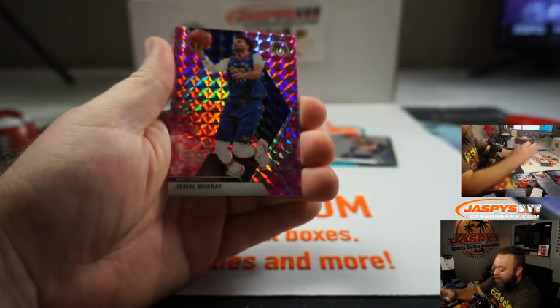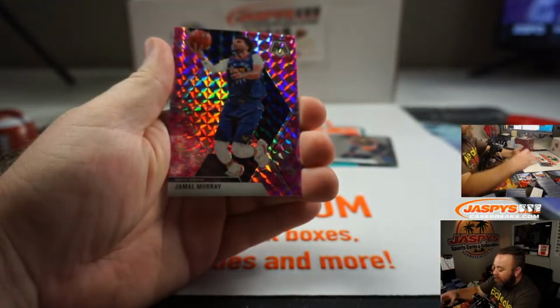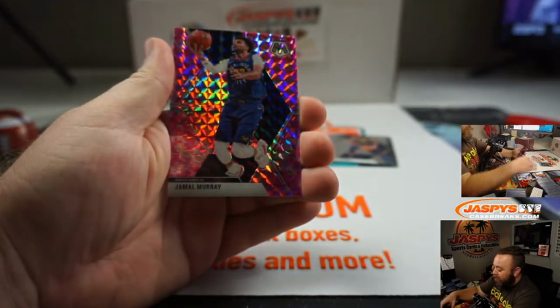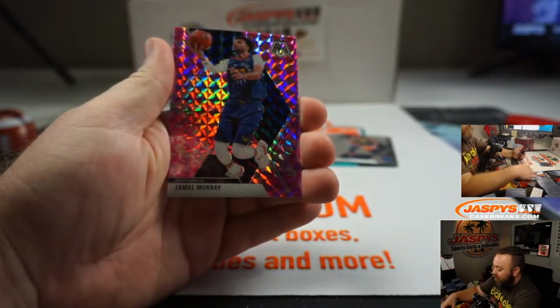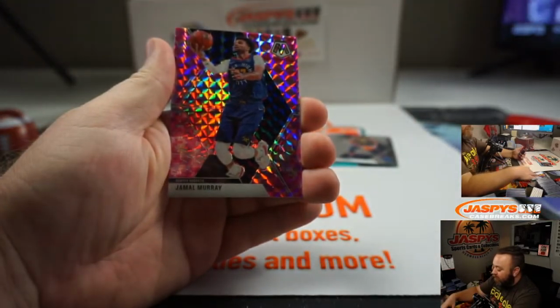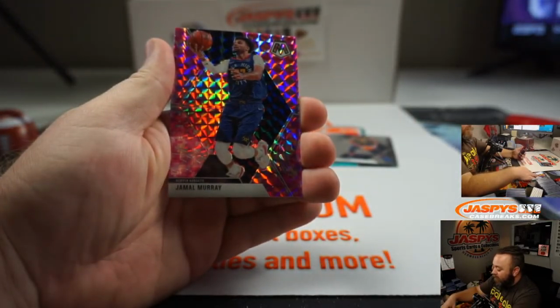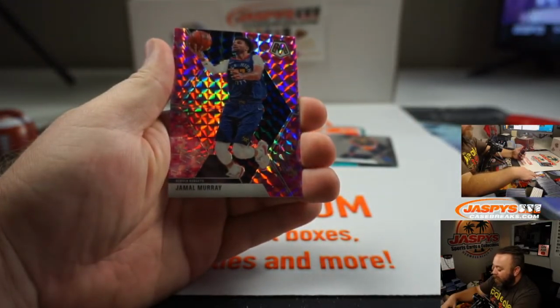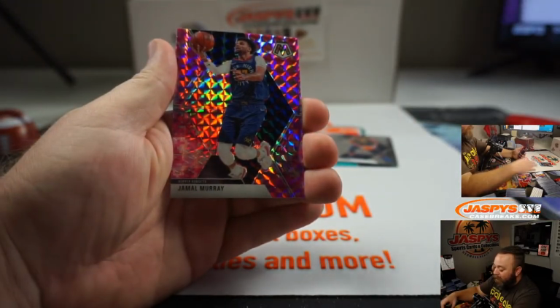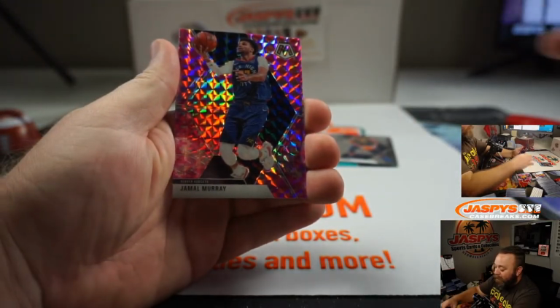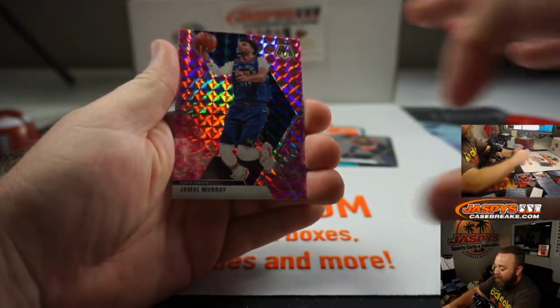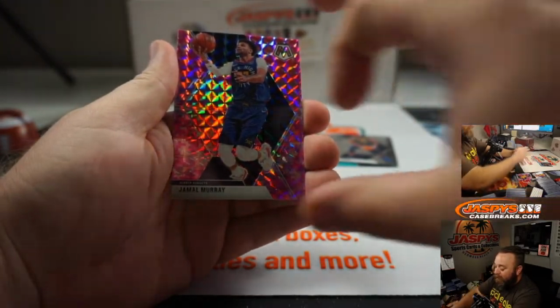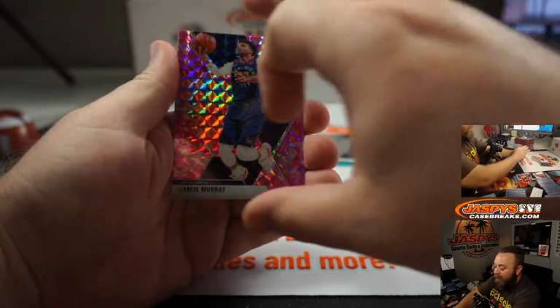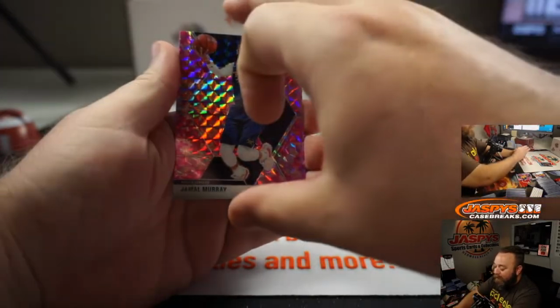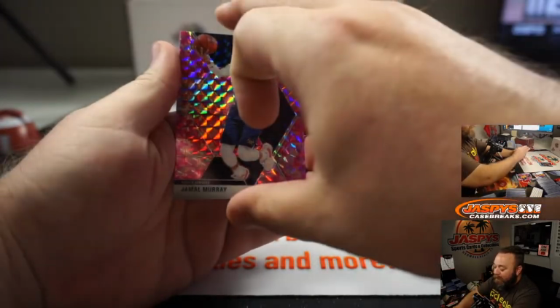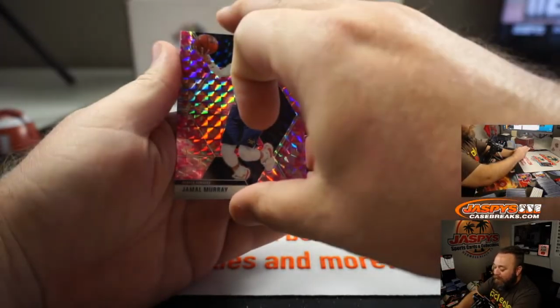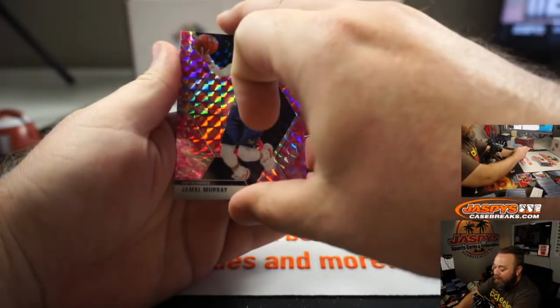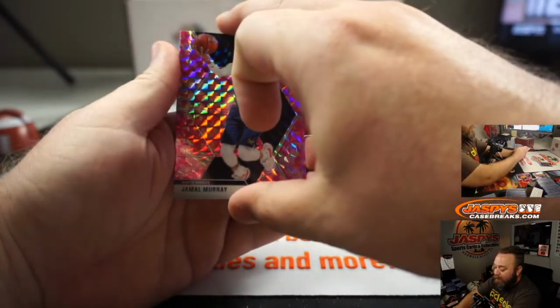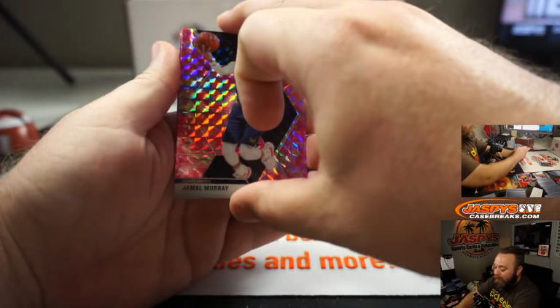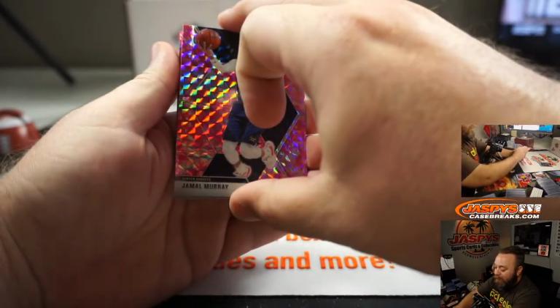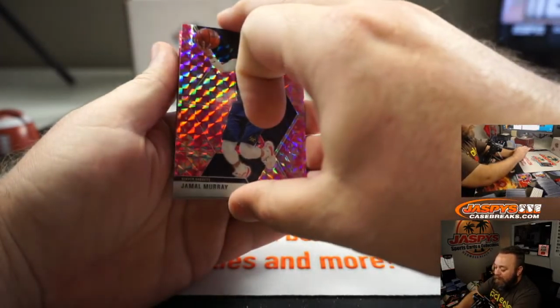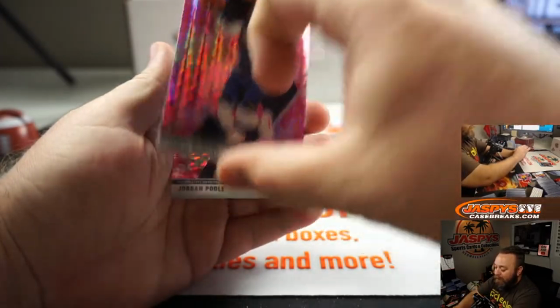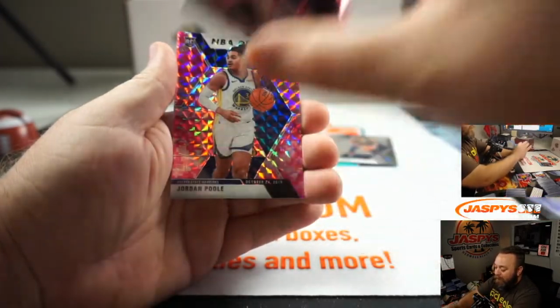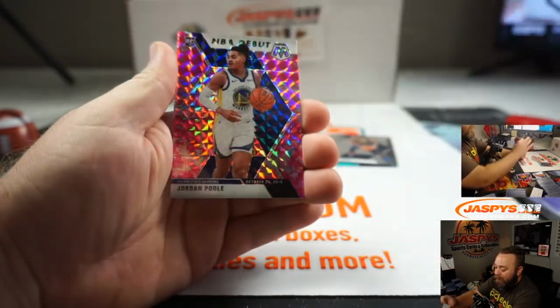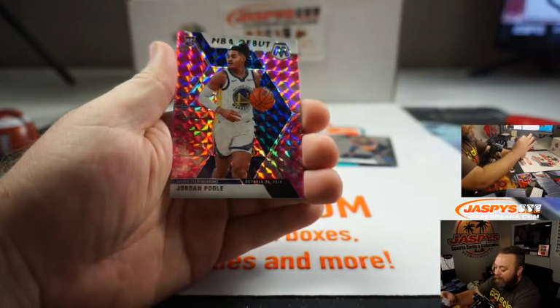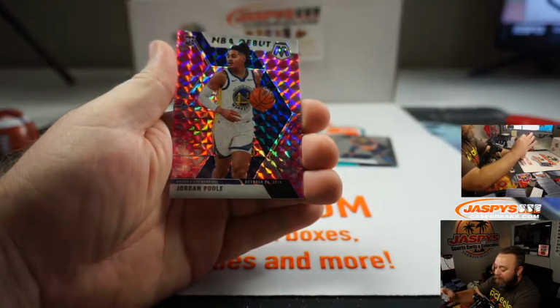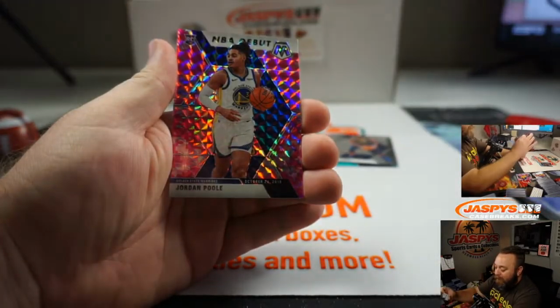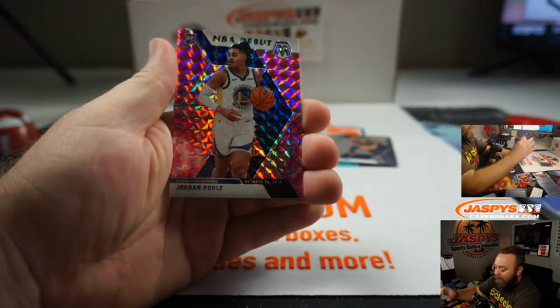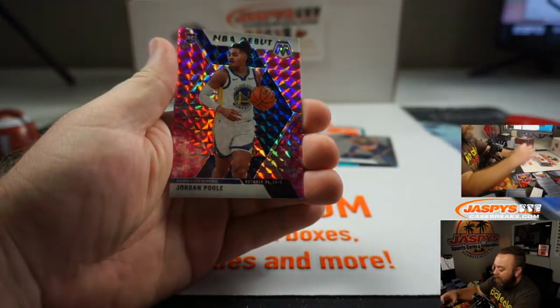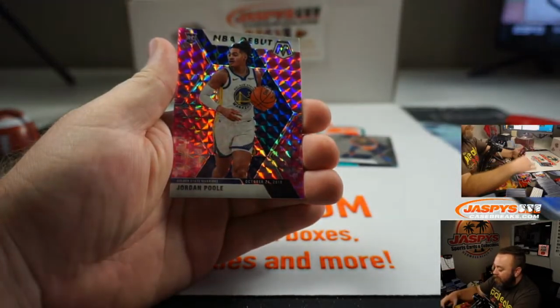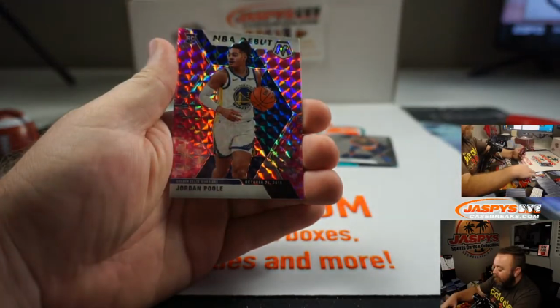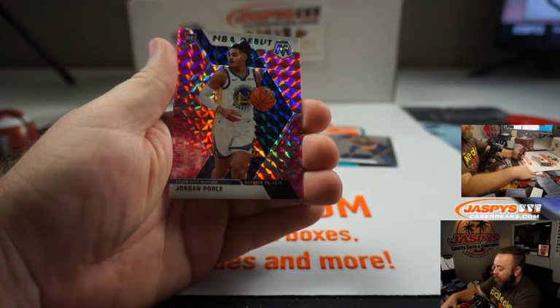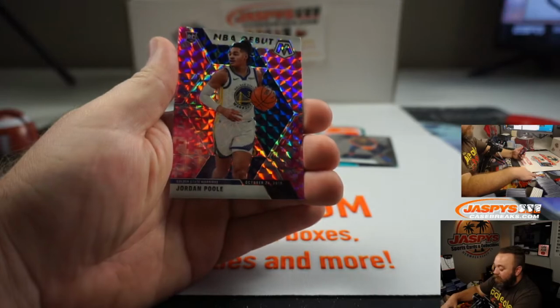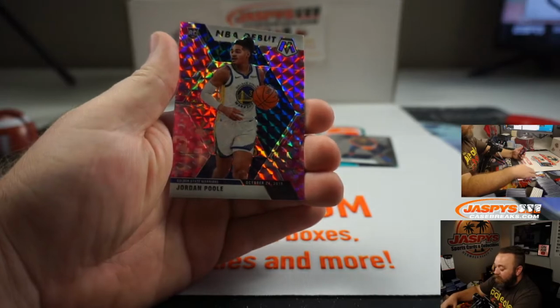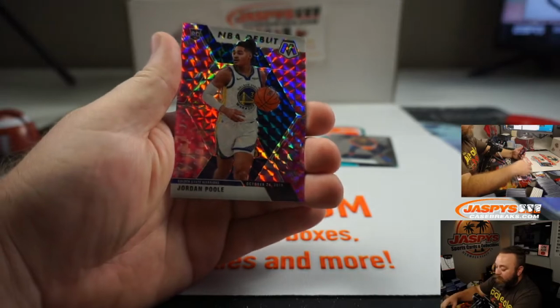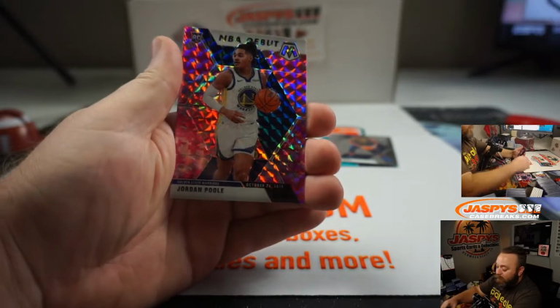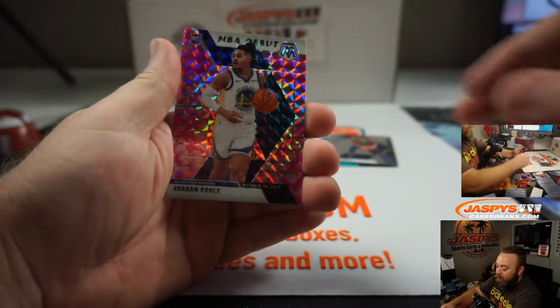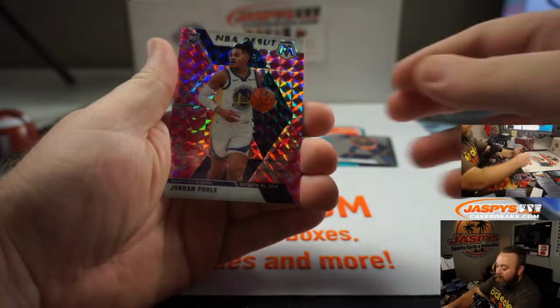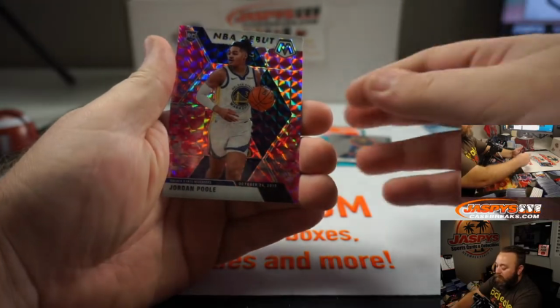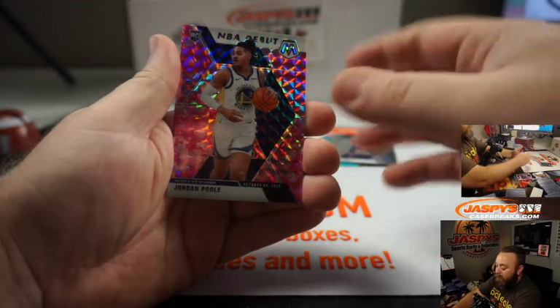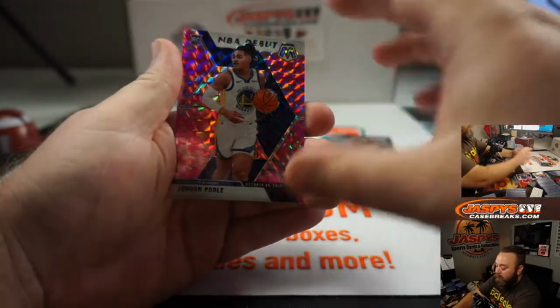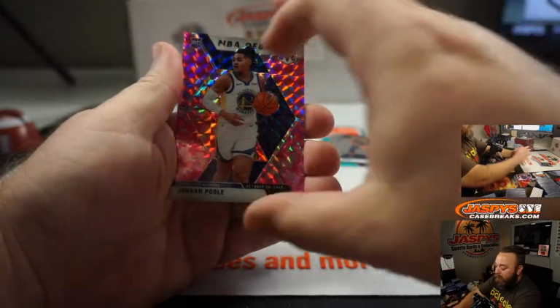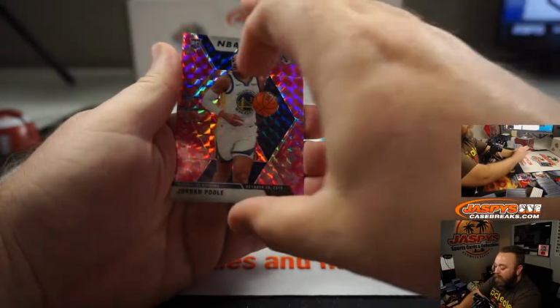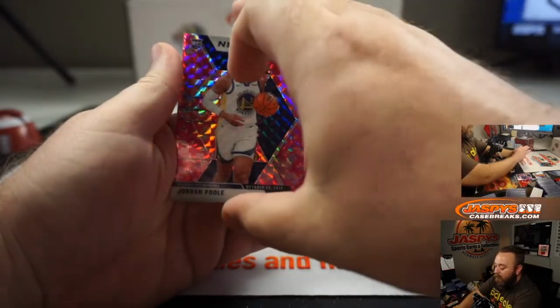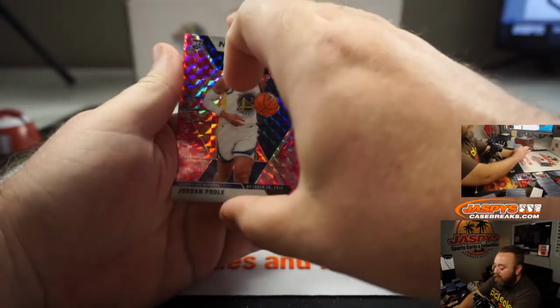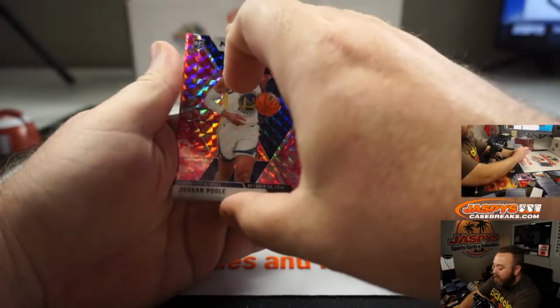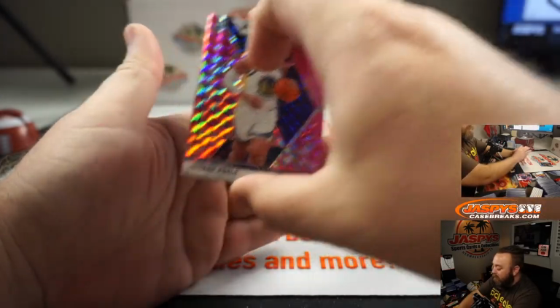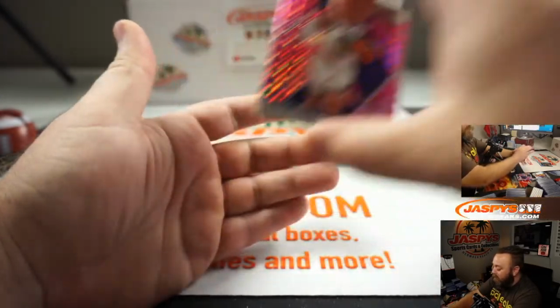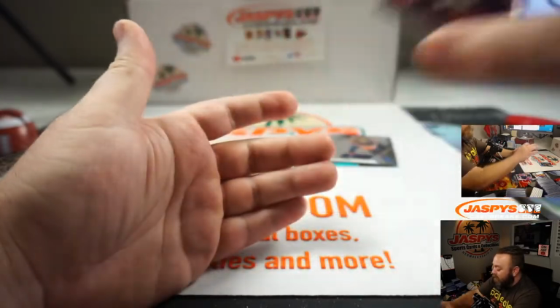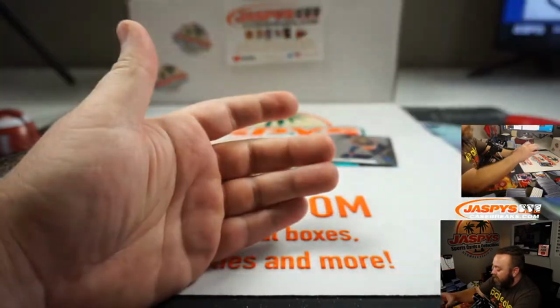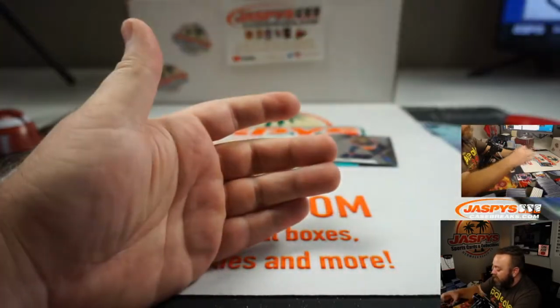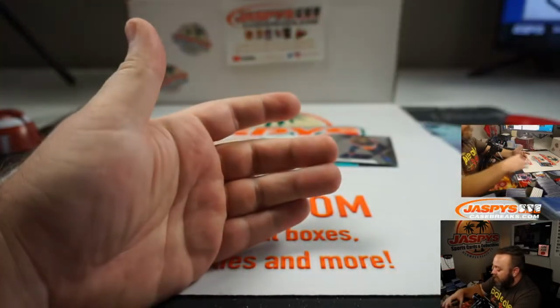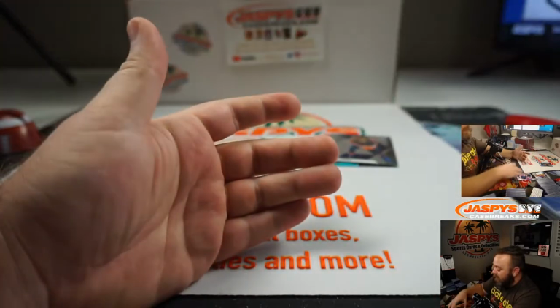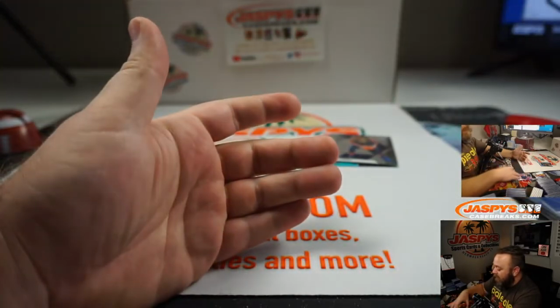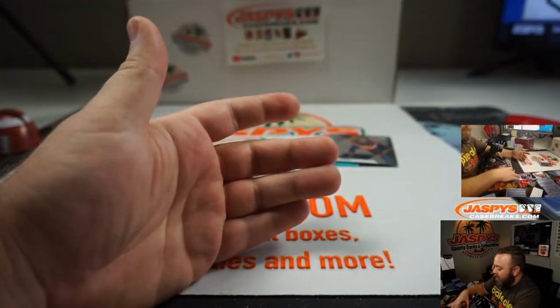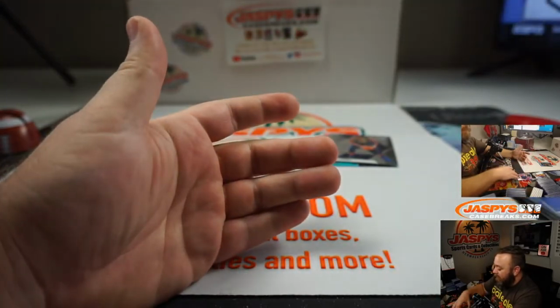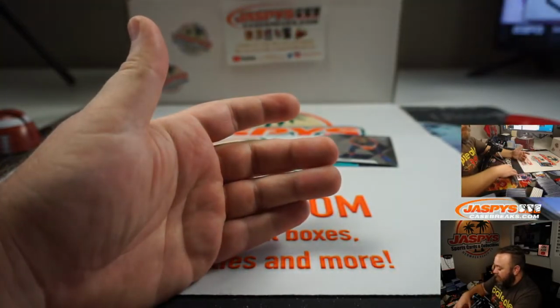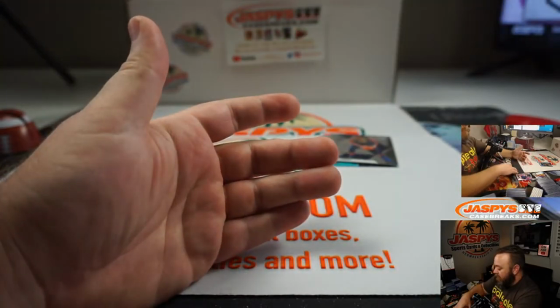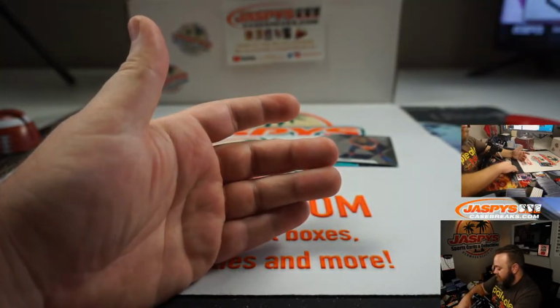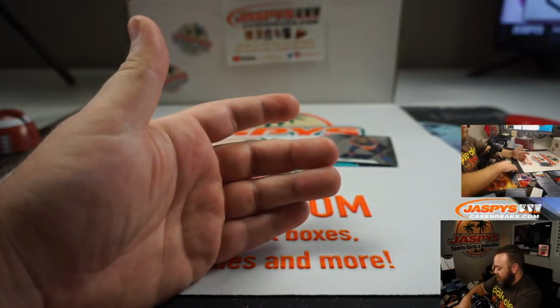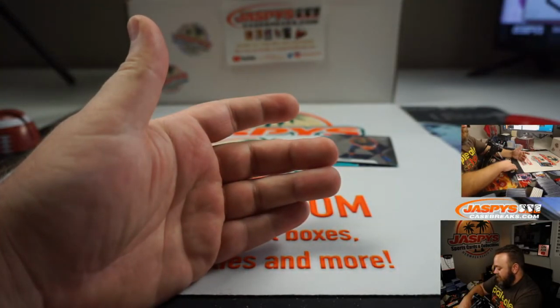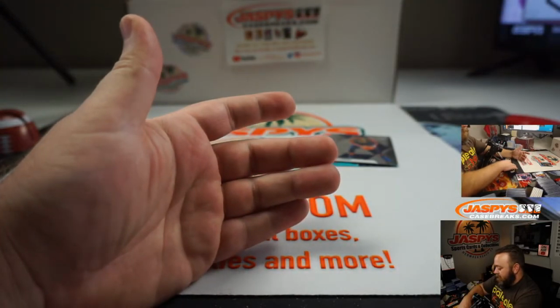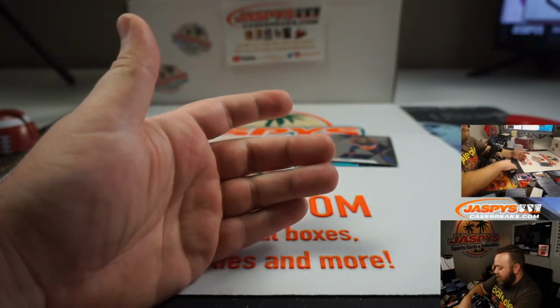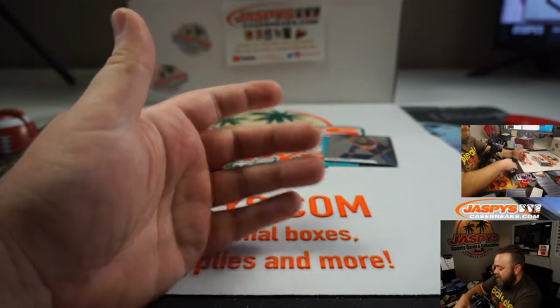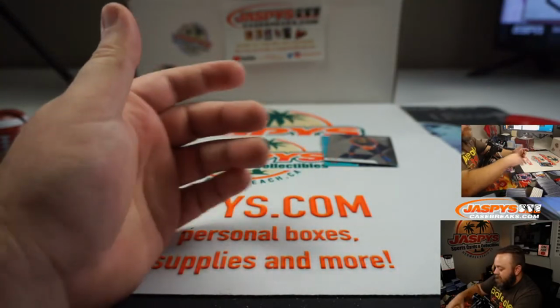Jordan Poole, and Jordan Poole NBA debut, pink camo. Thanks, guys.